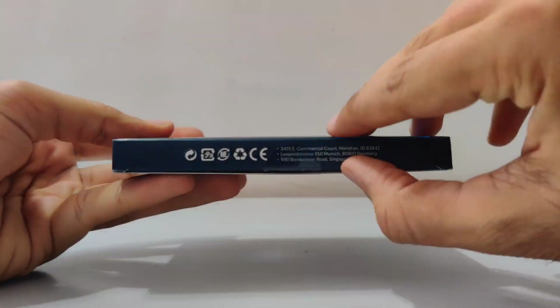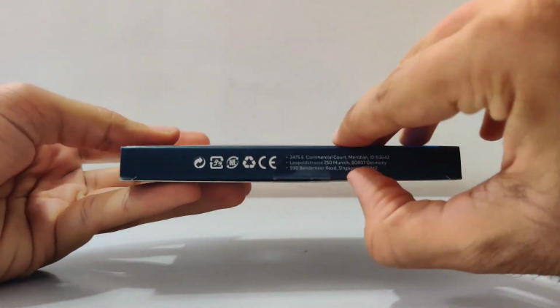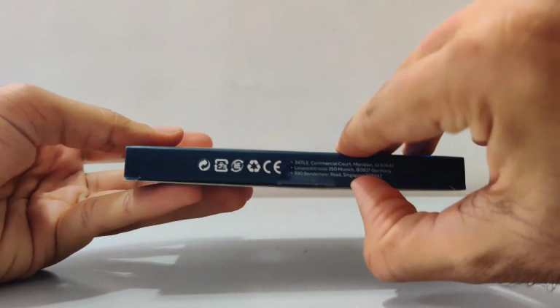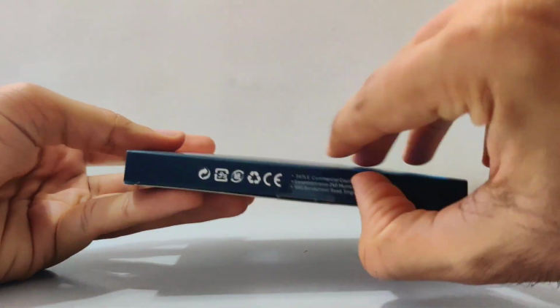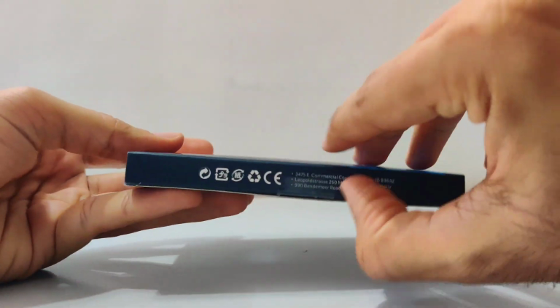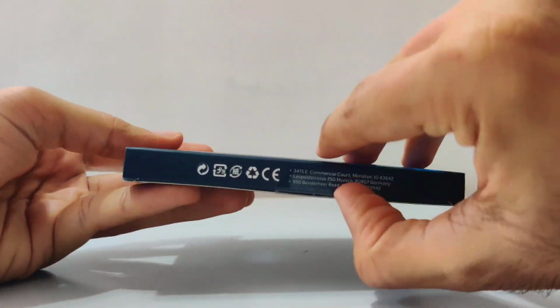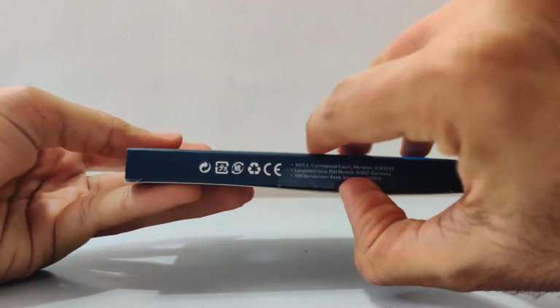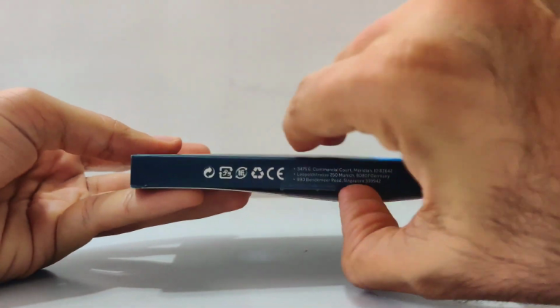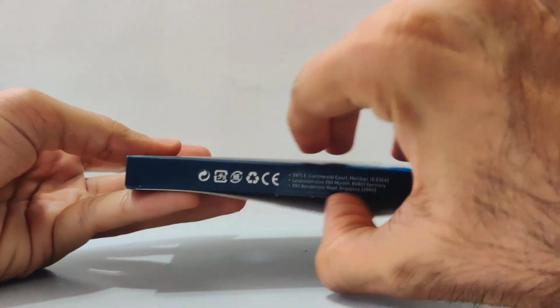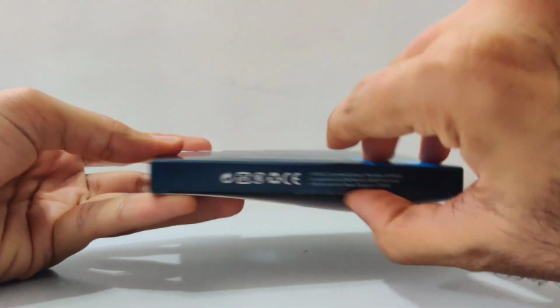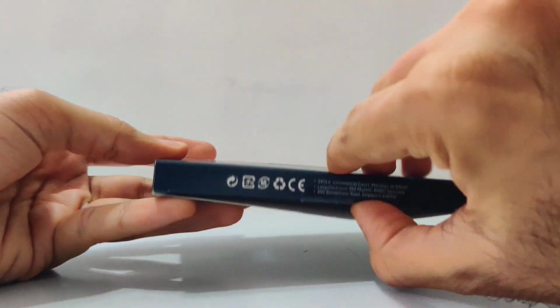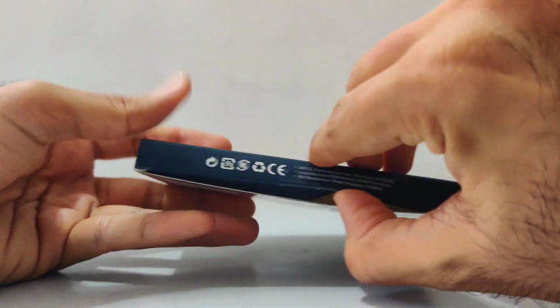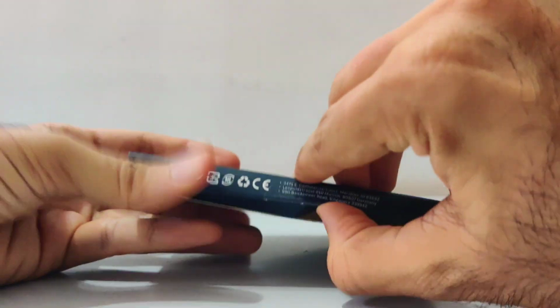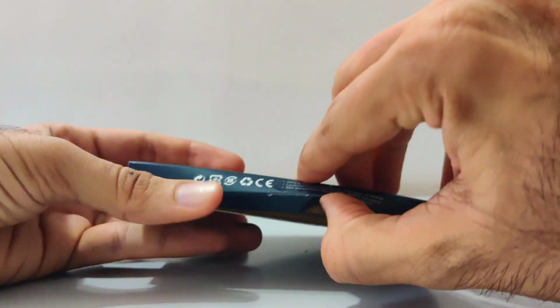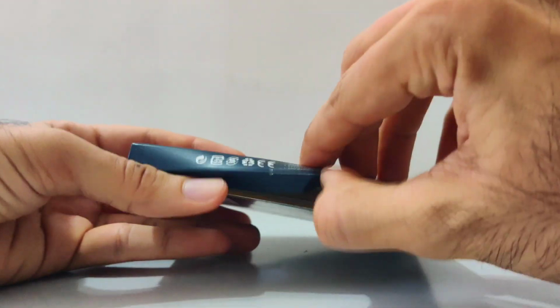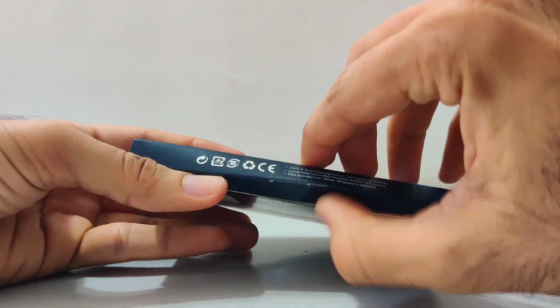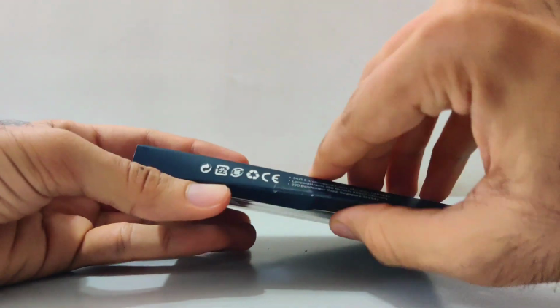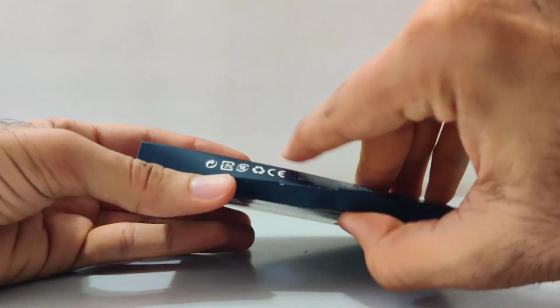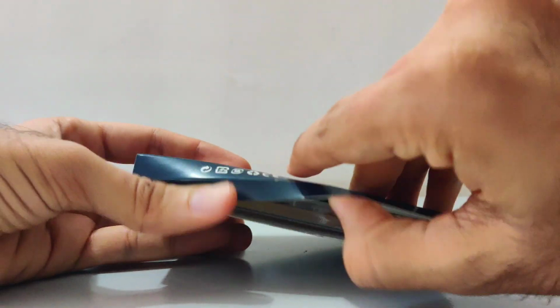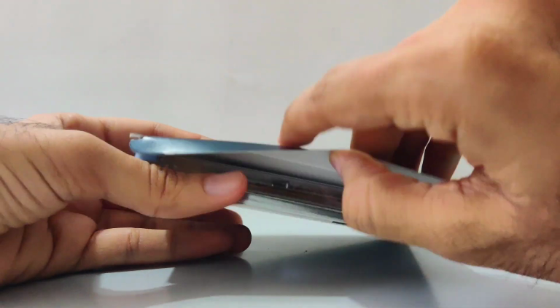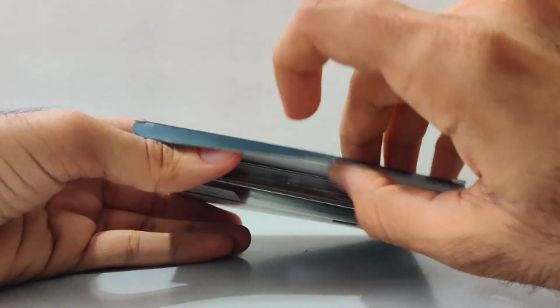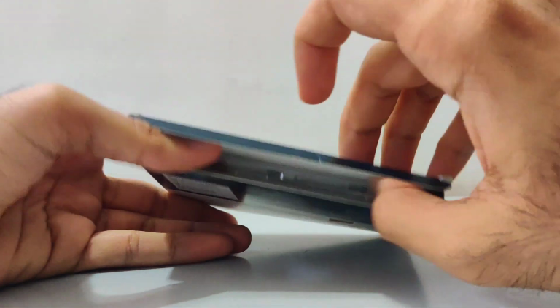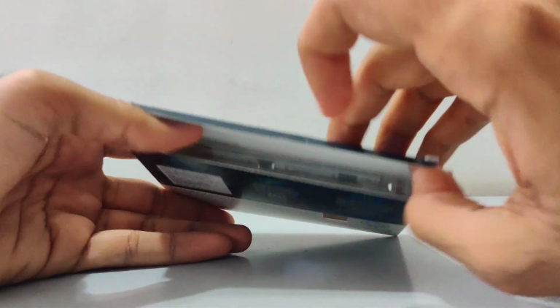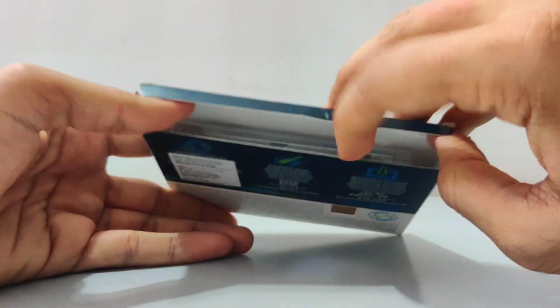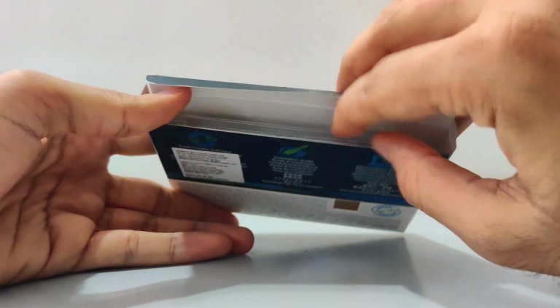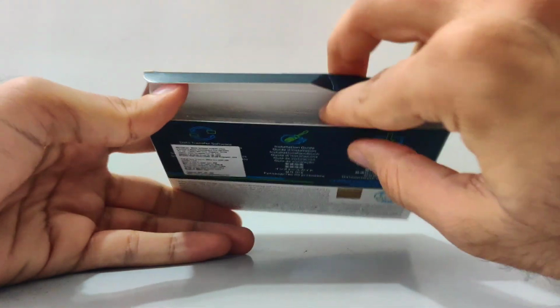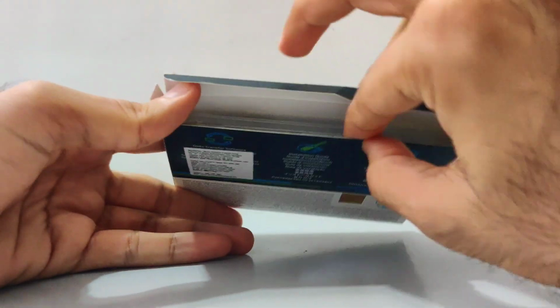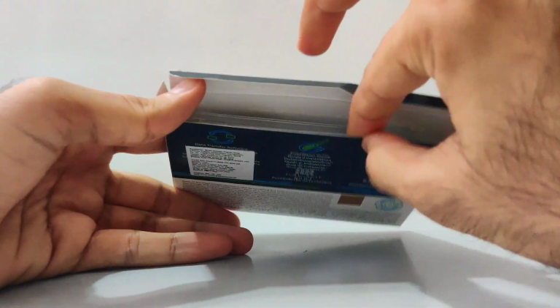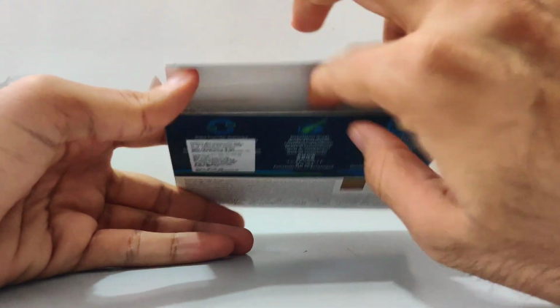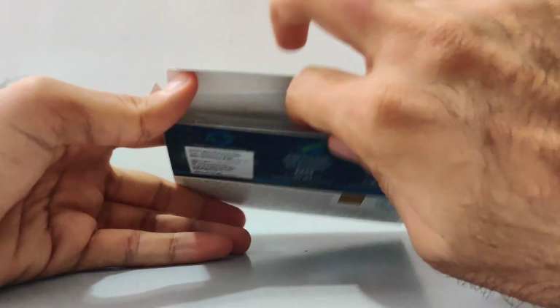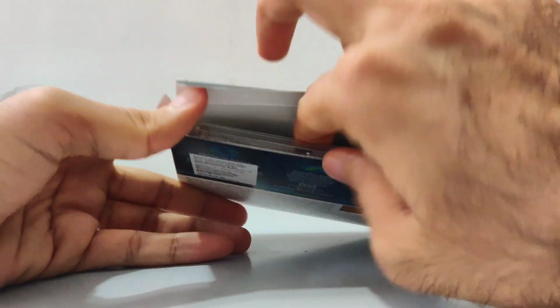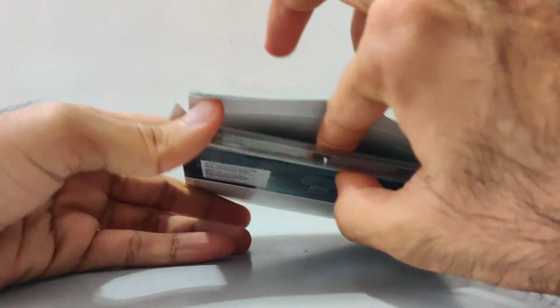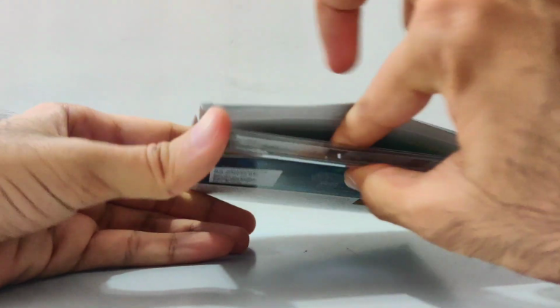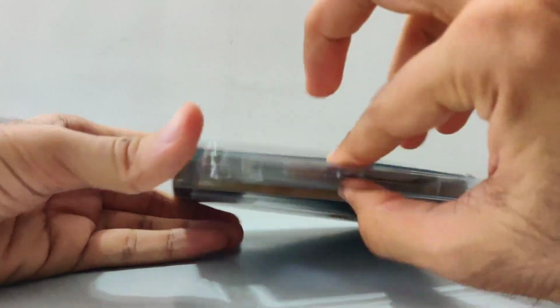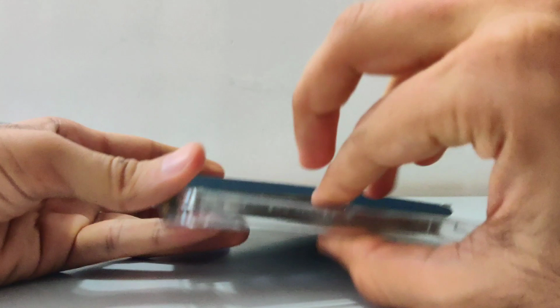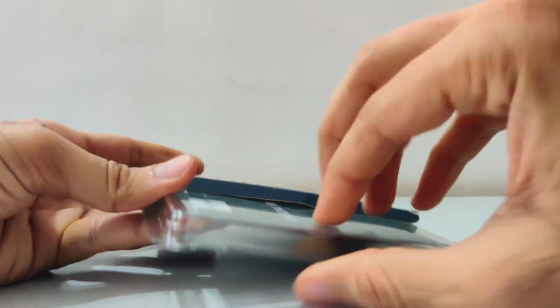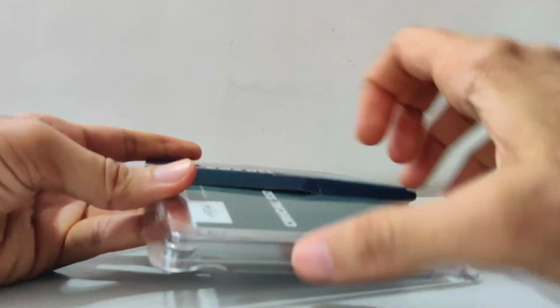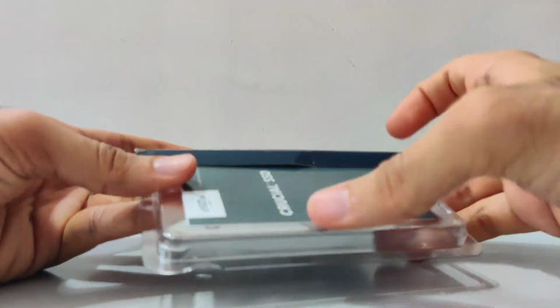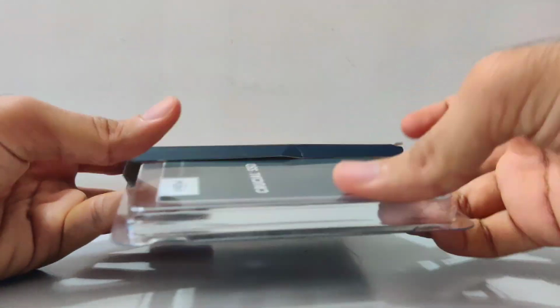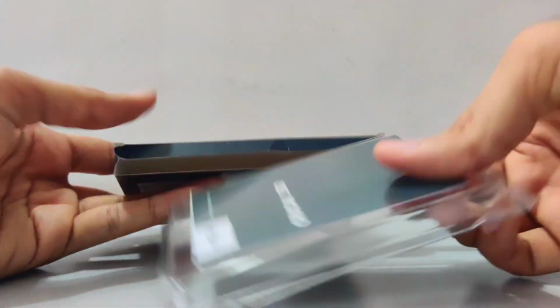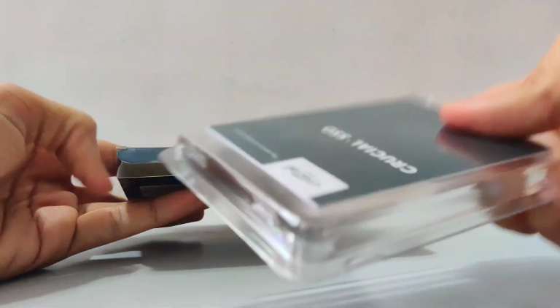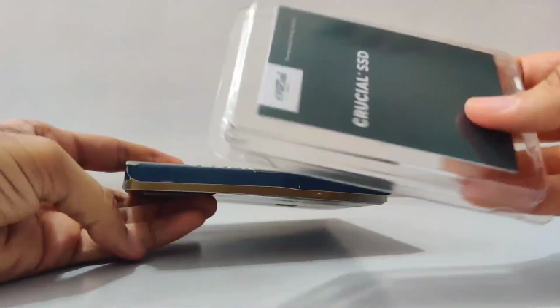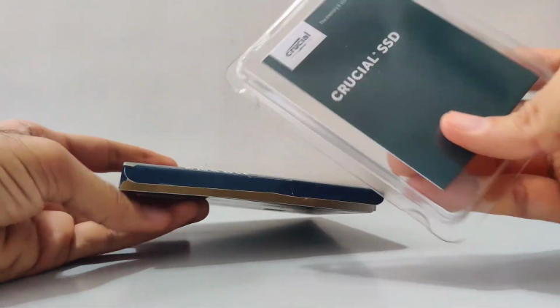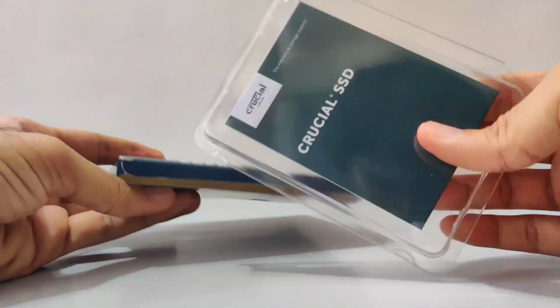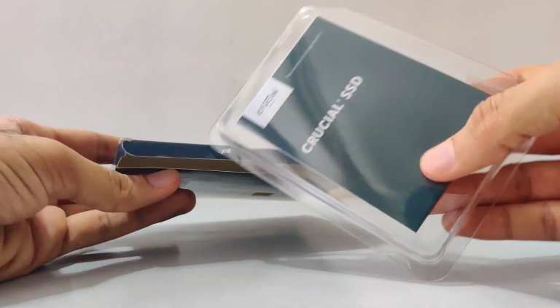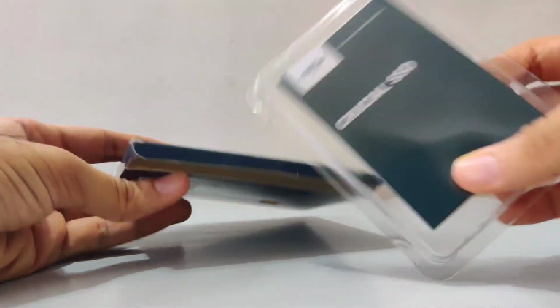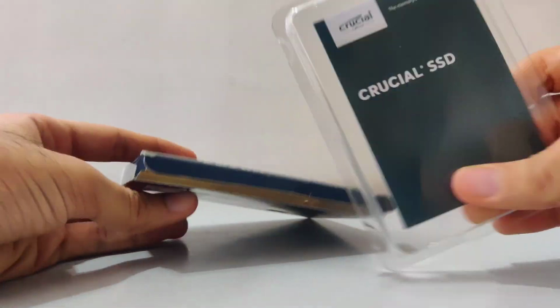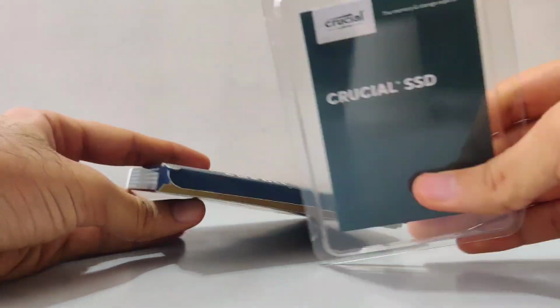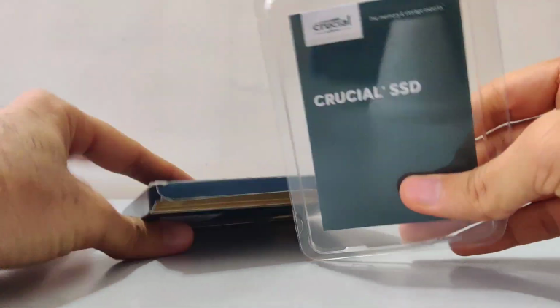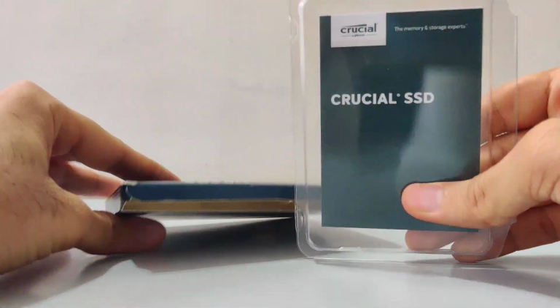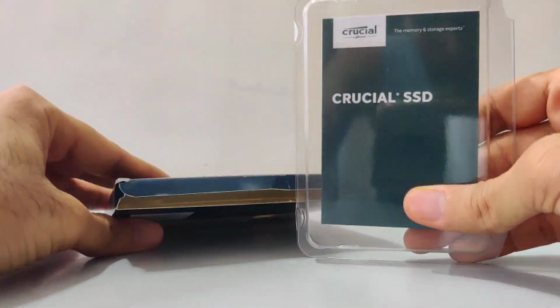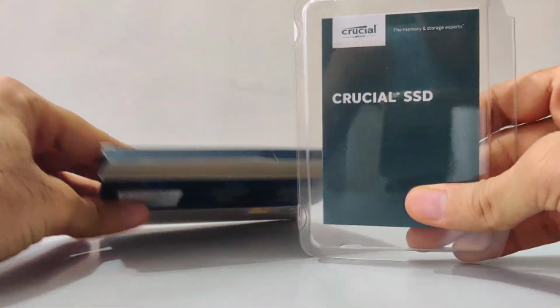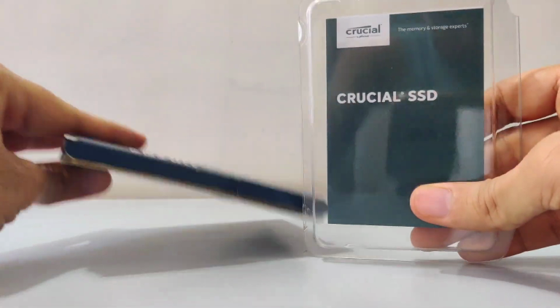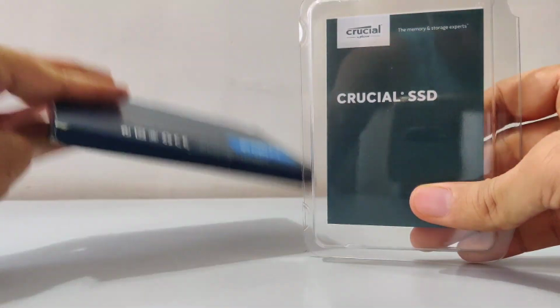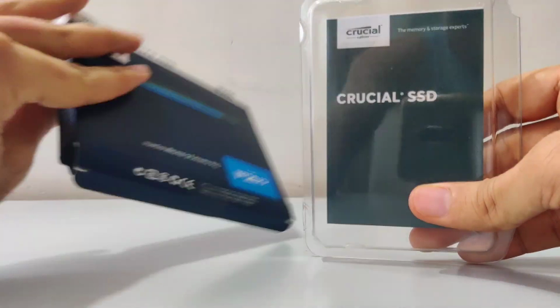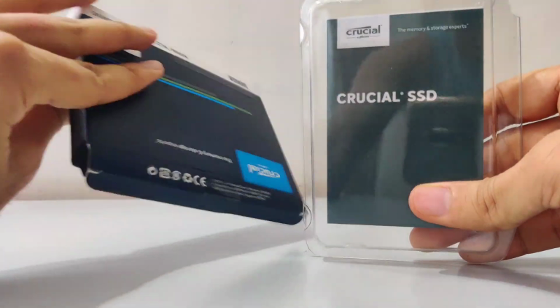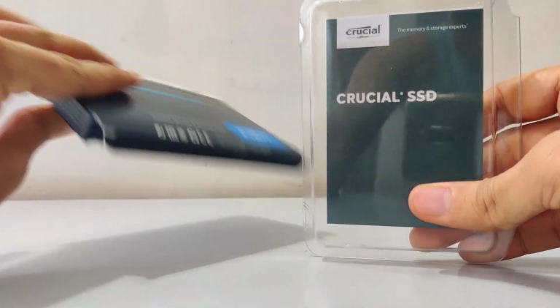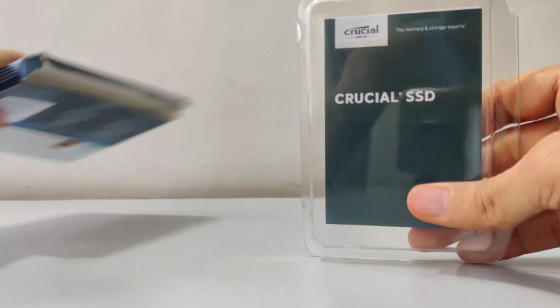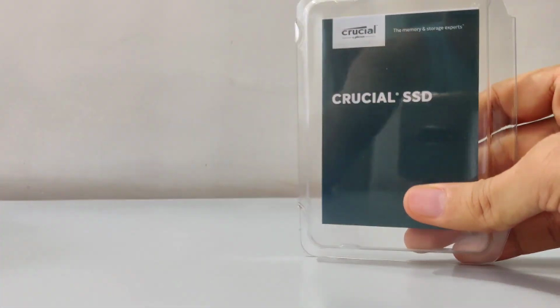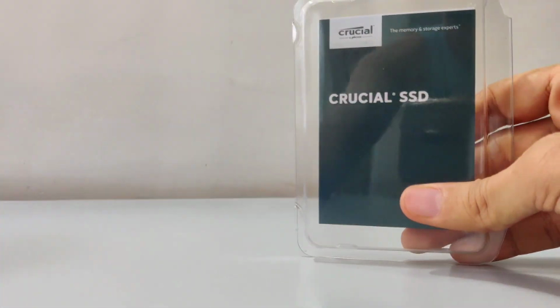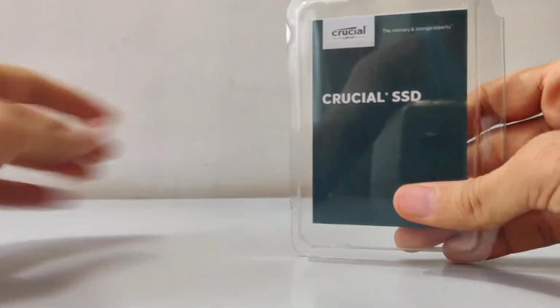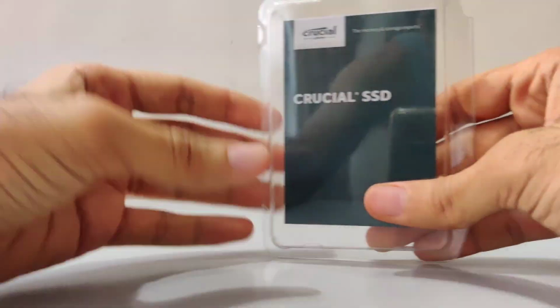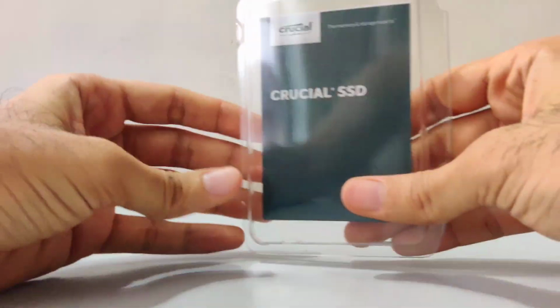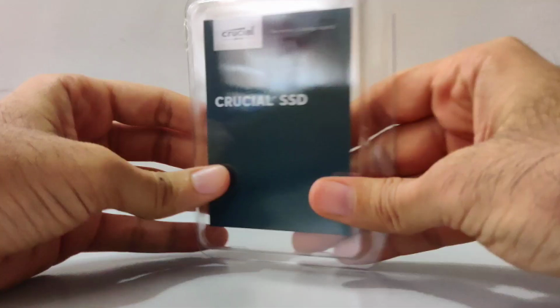There is not much to the unboxing. Inside the box you will find the SSD along with an information manual, nicely wrapped in a secure plastic cover.